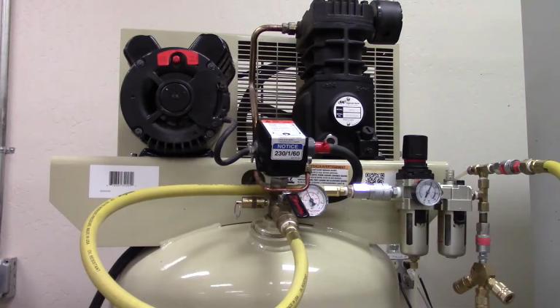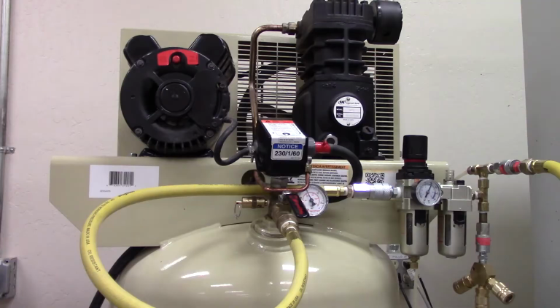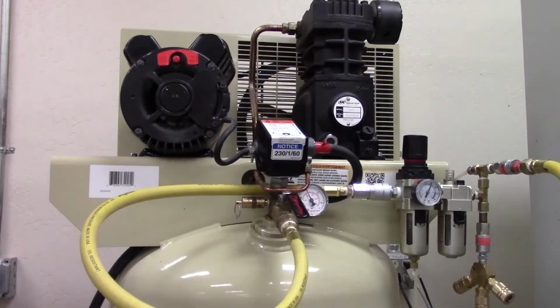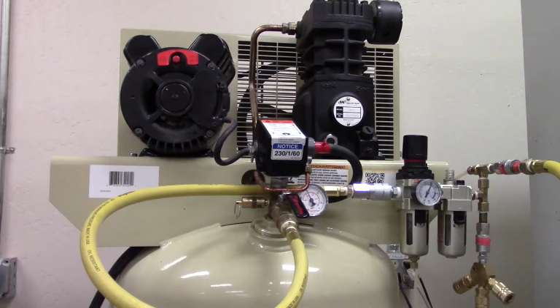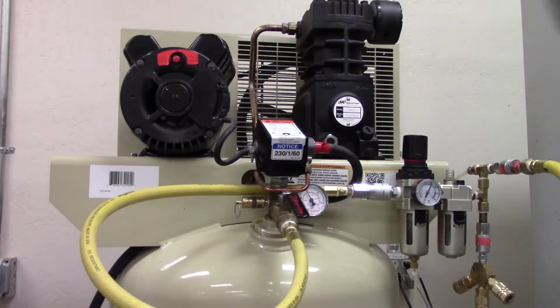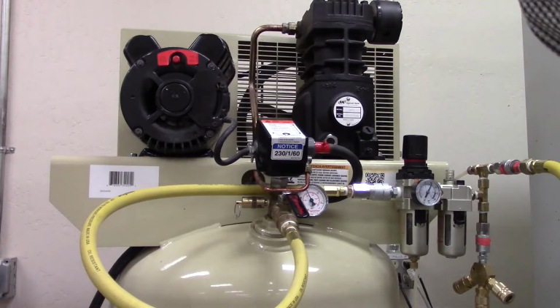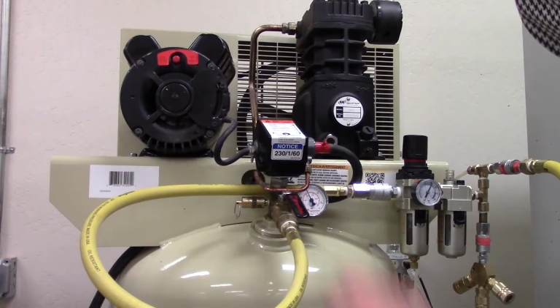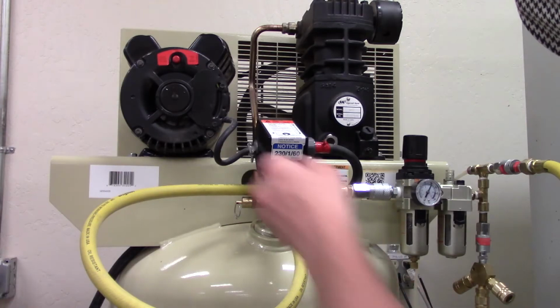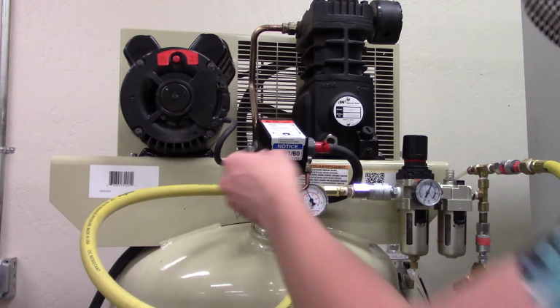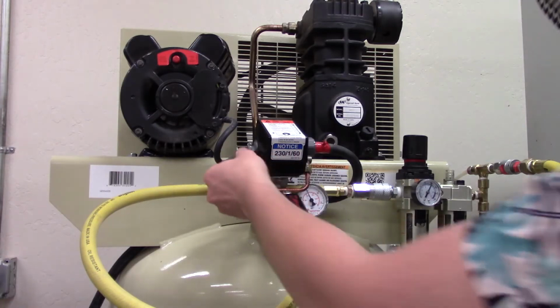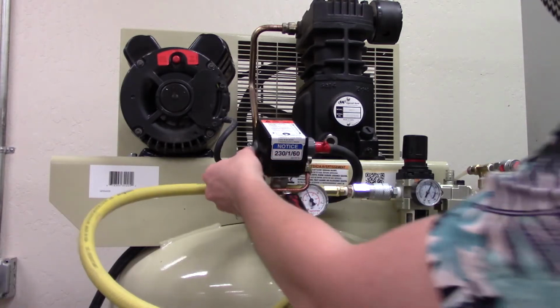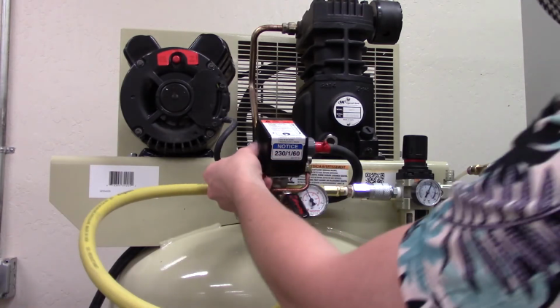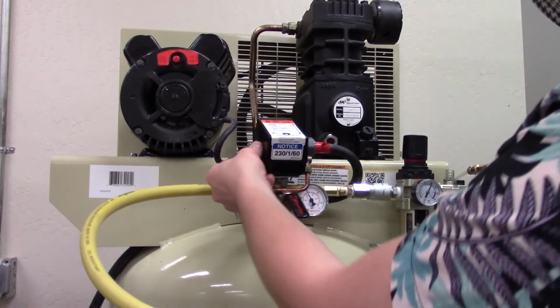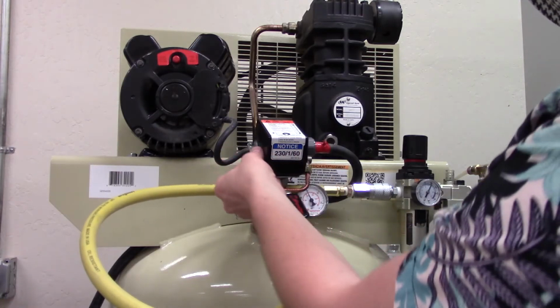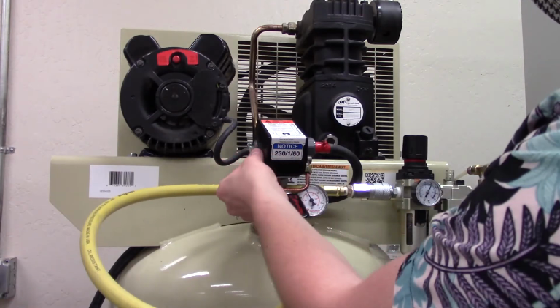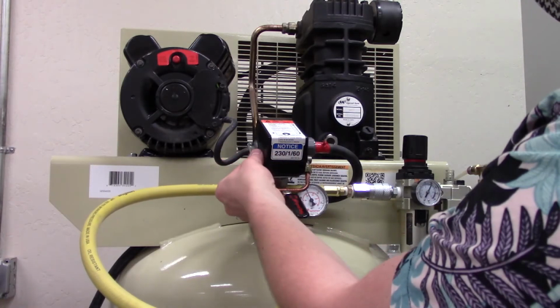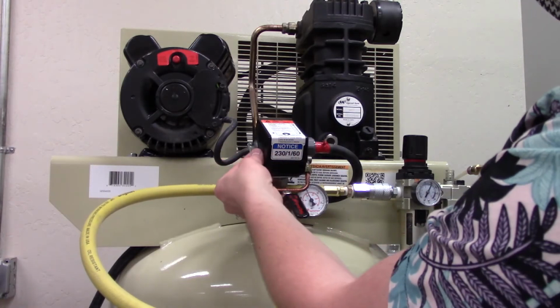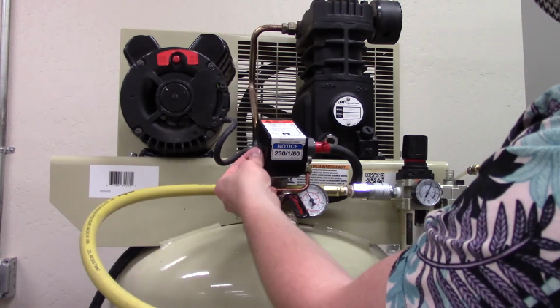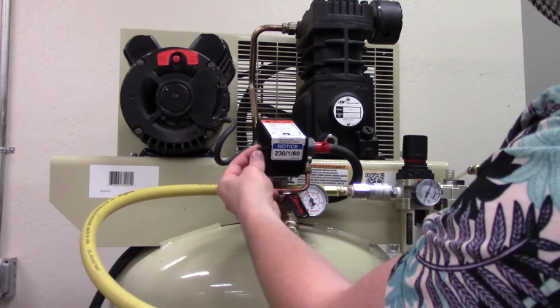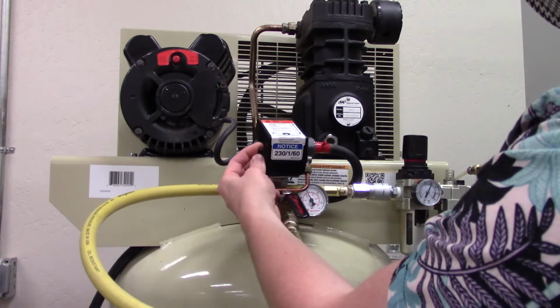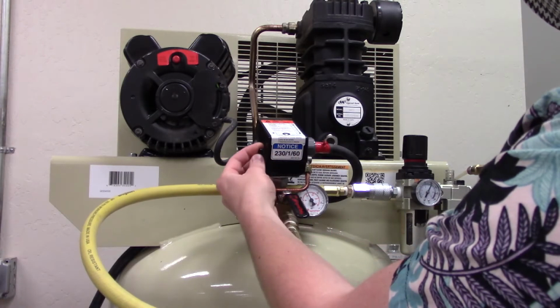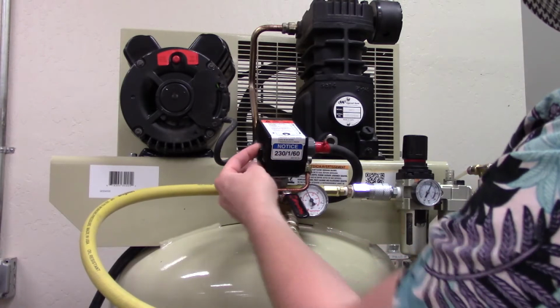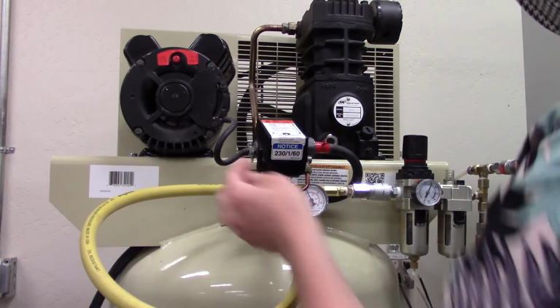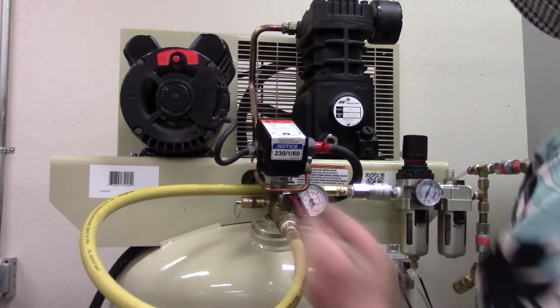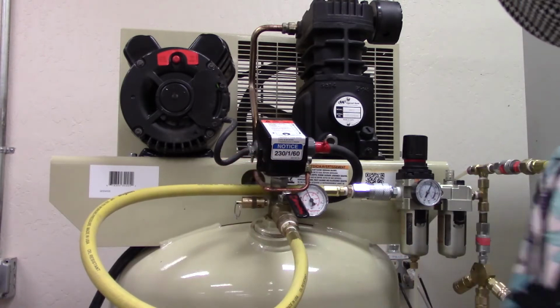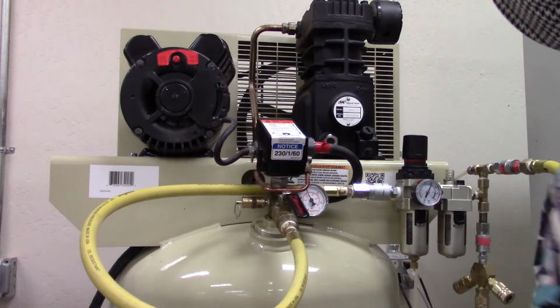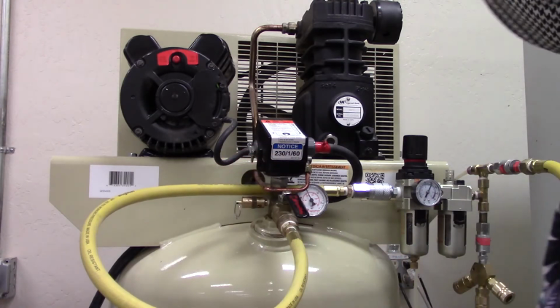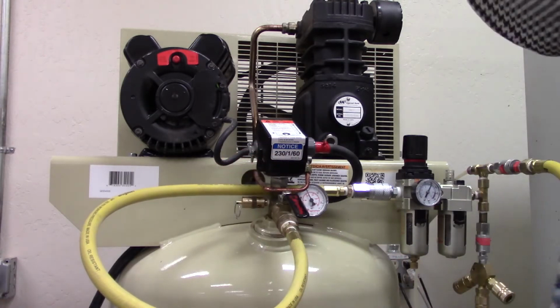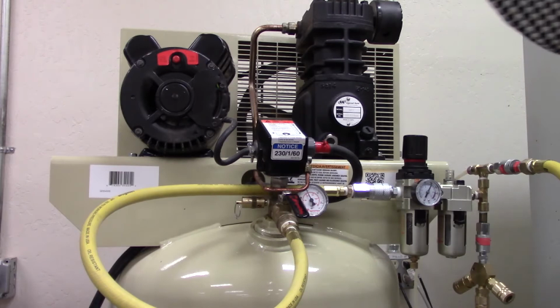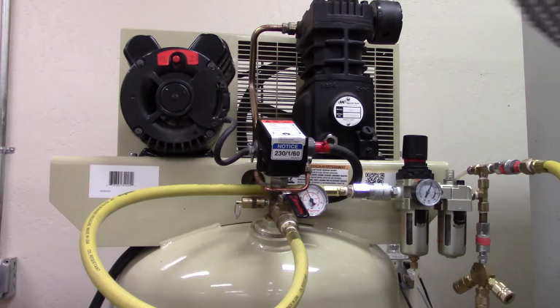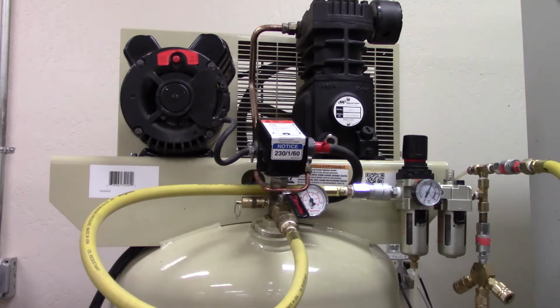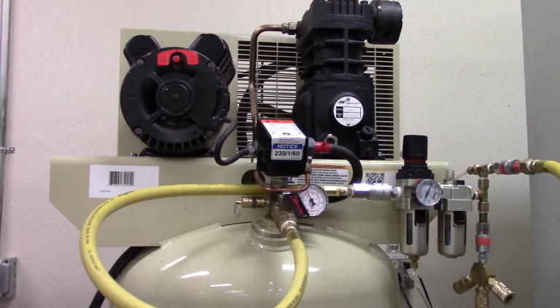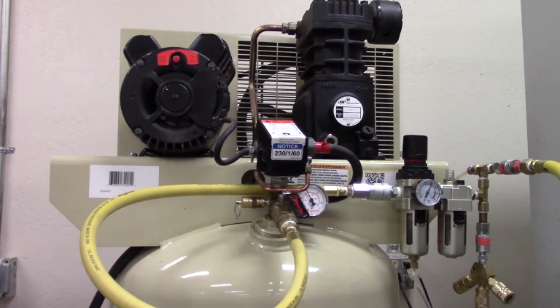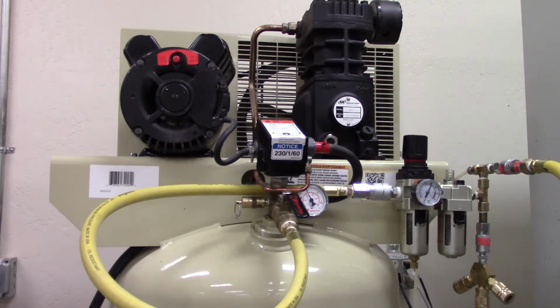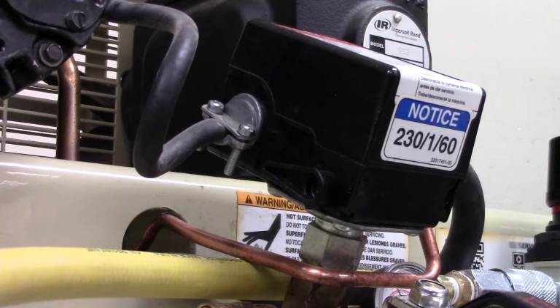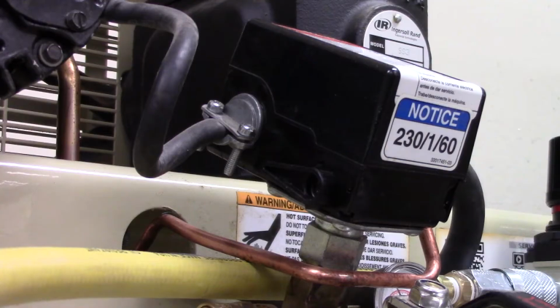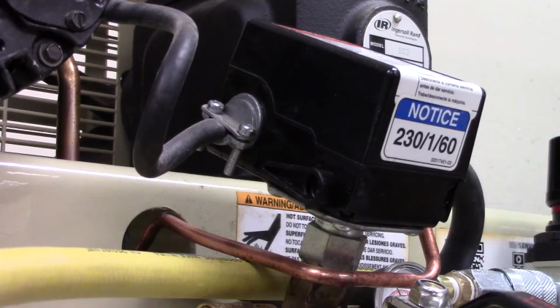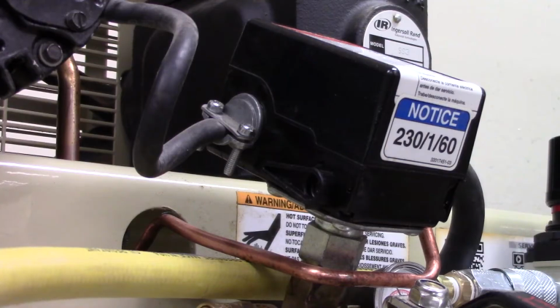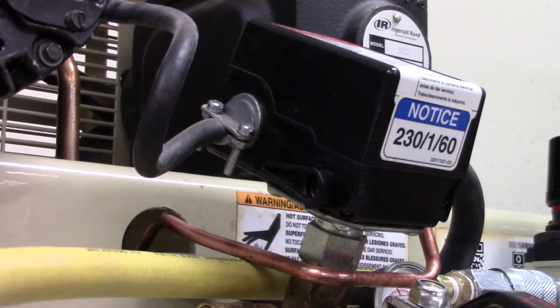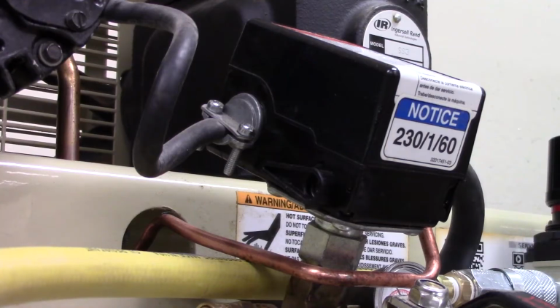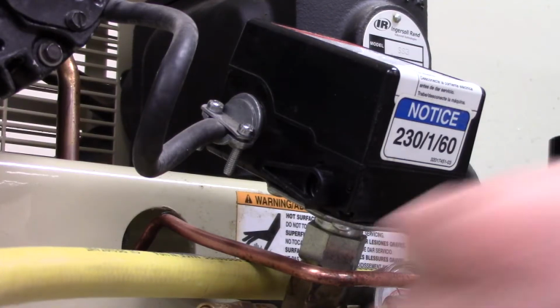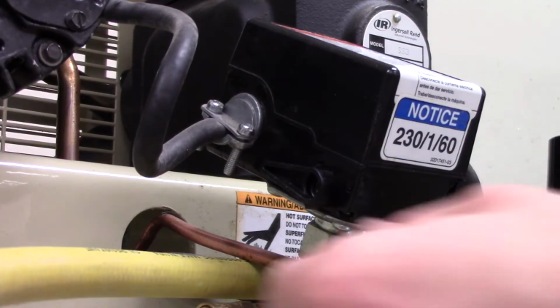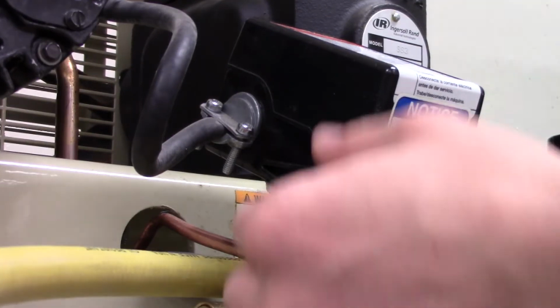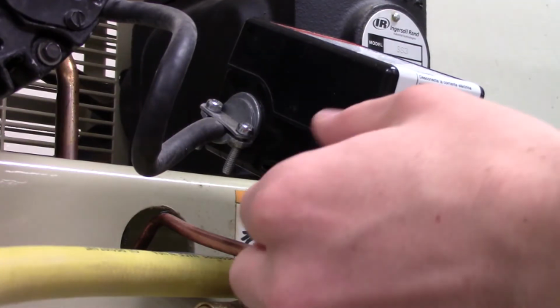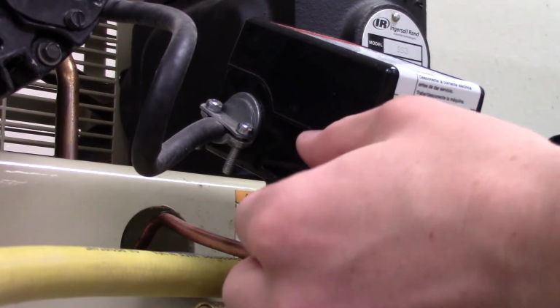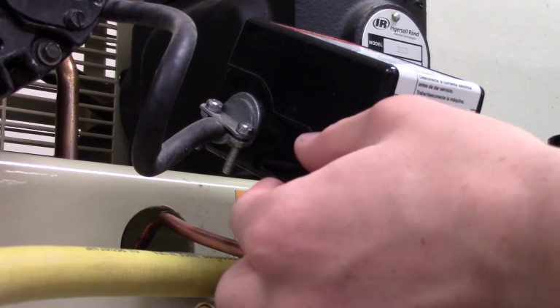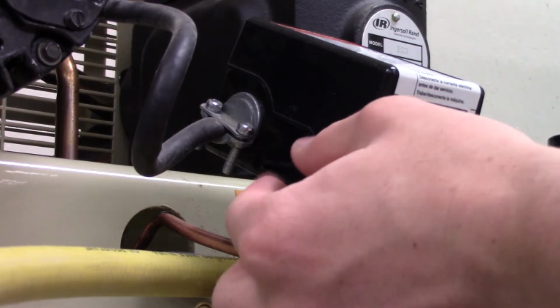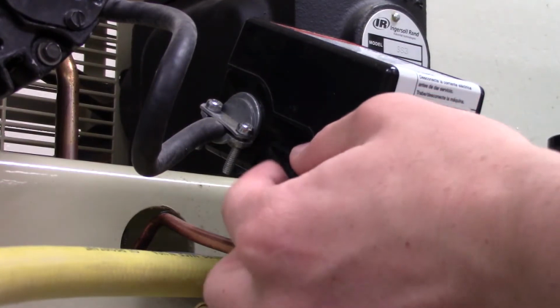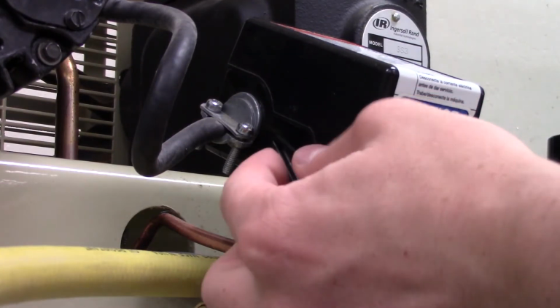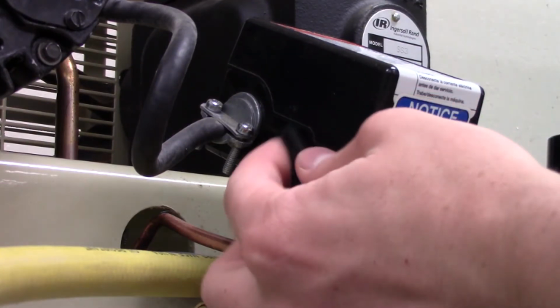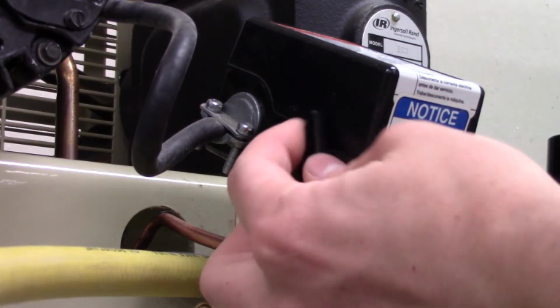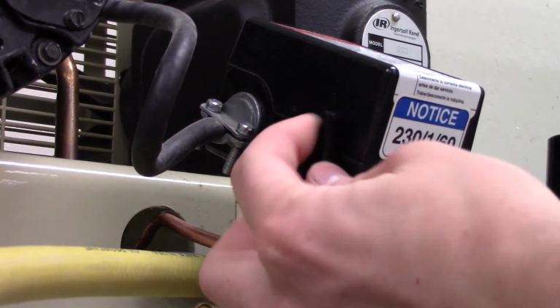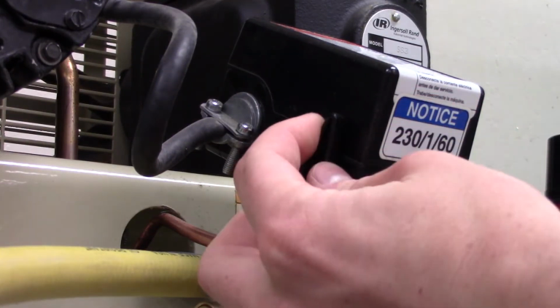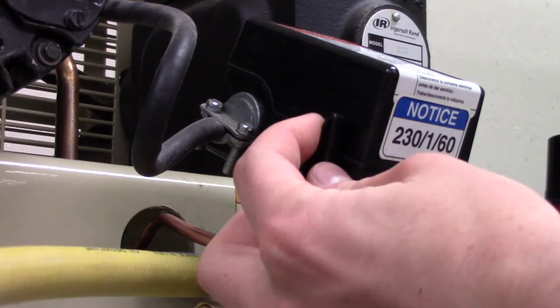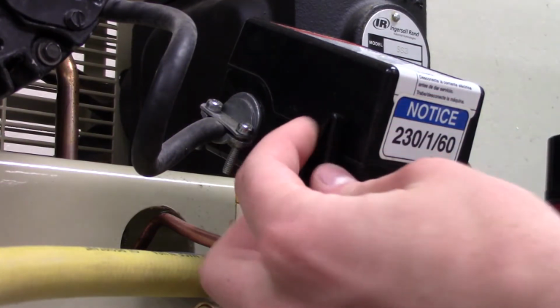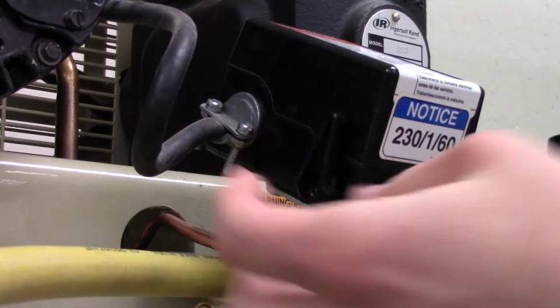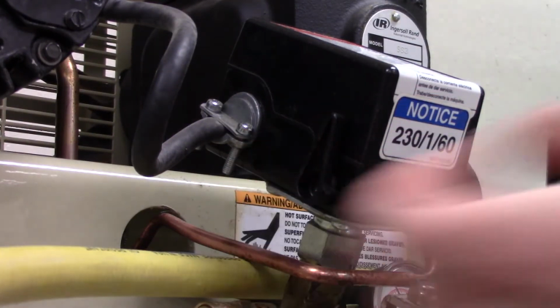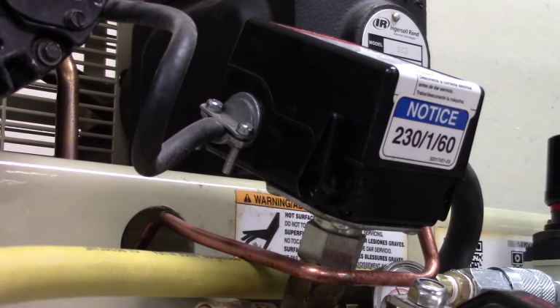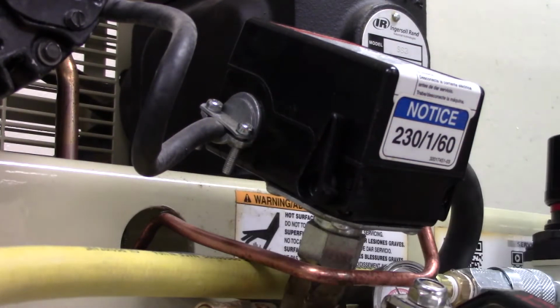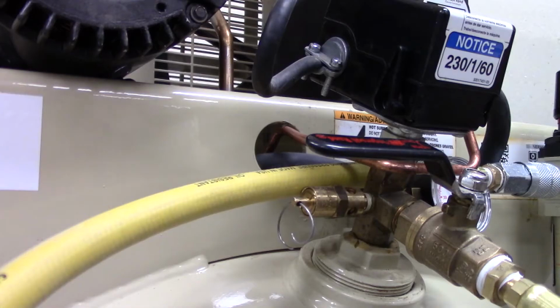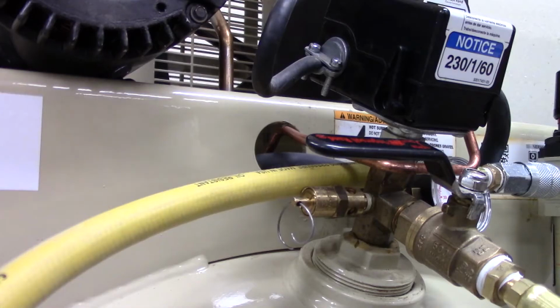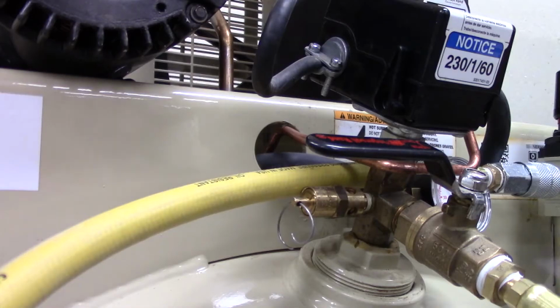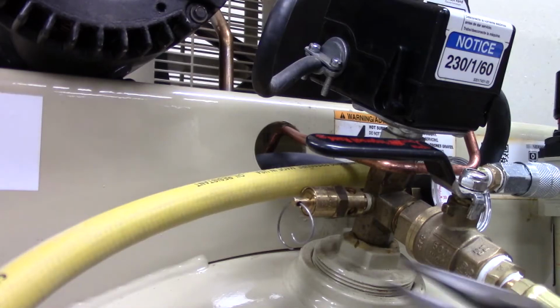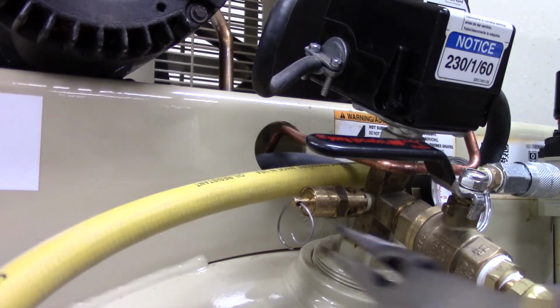Start by turning off the compressor. Flip the switch on the side of the power box towards the front of the compressor. This will stop the chamber from pressurizing when we remove the air.